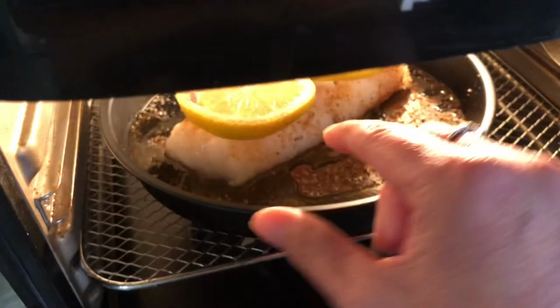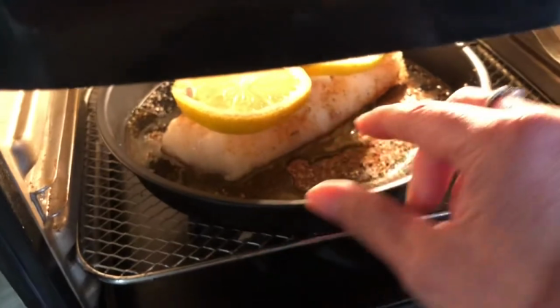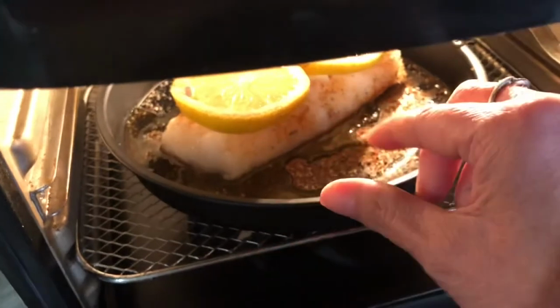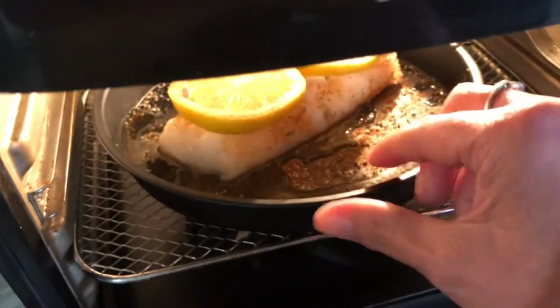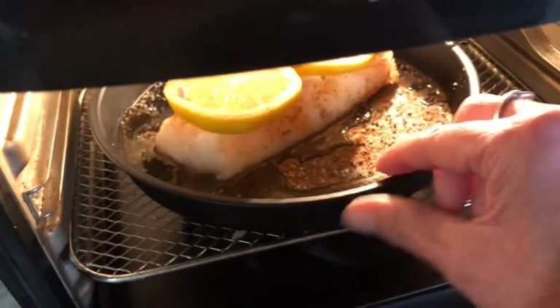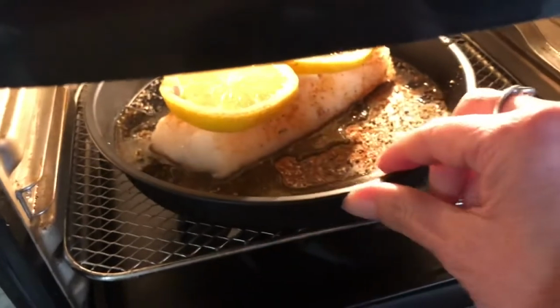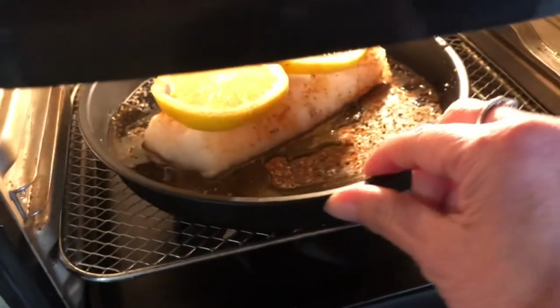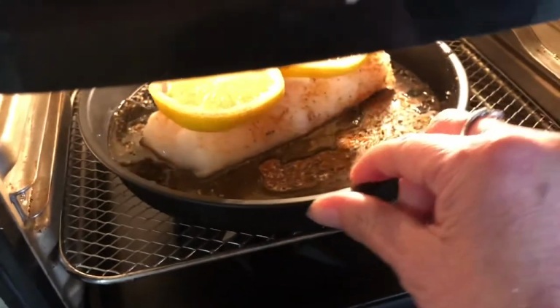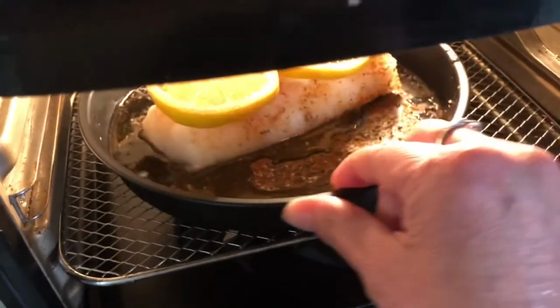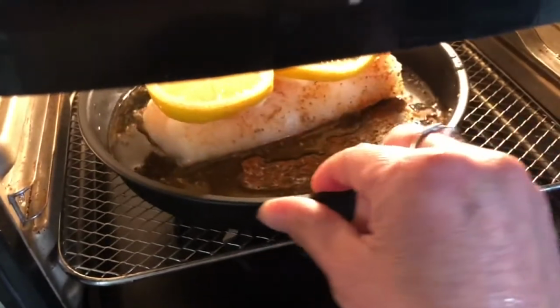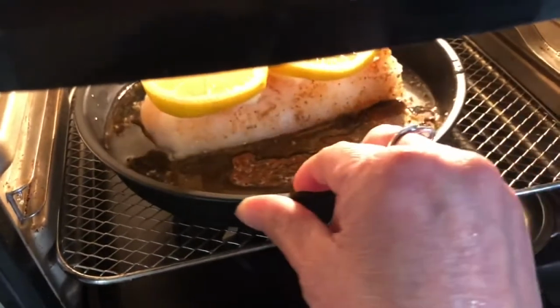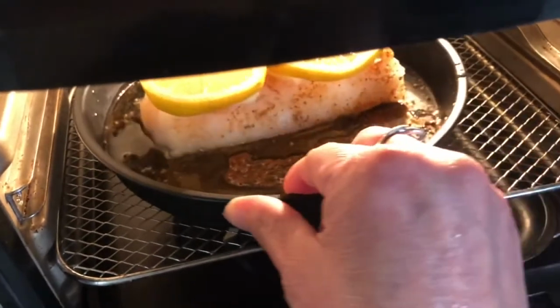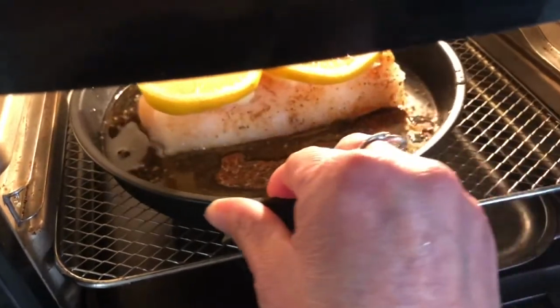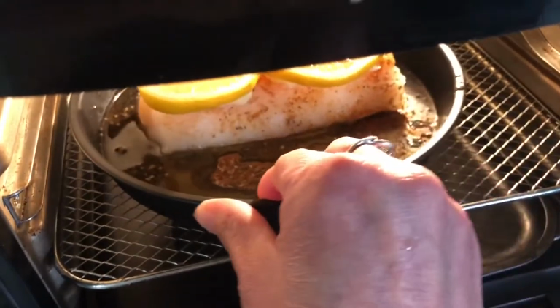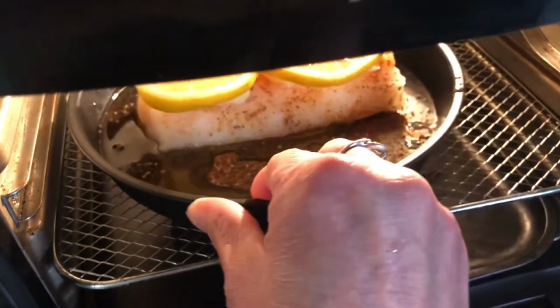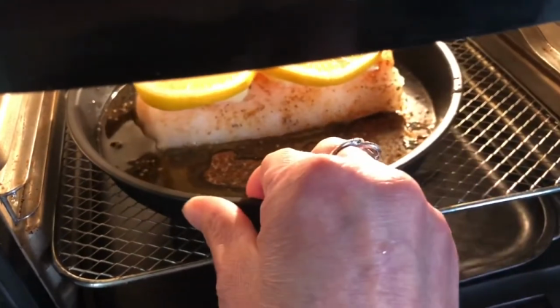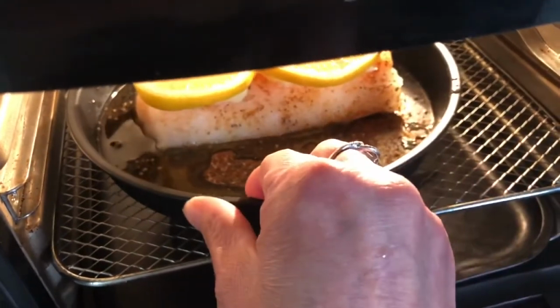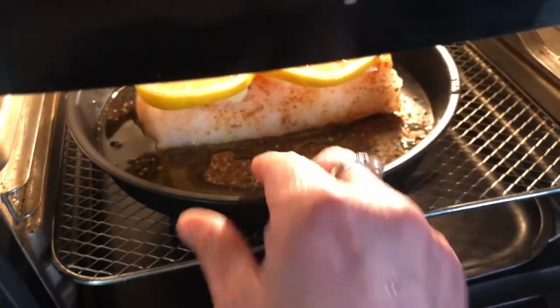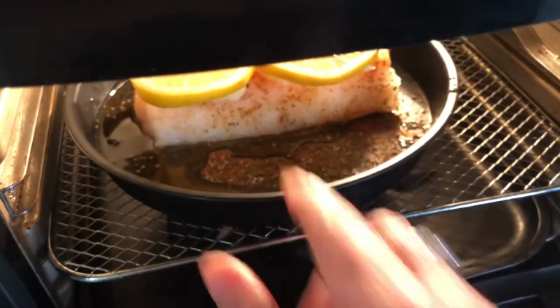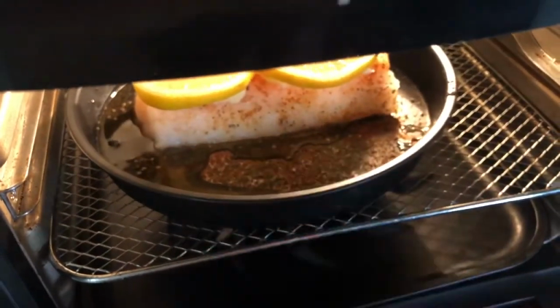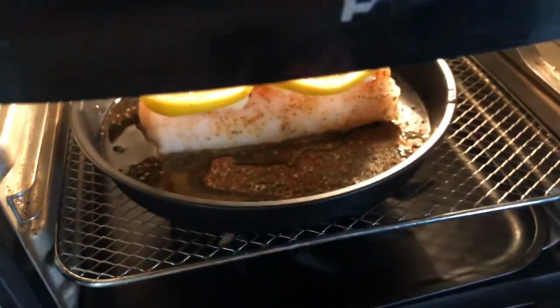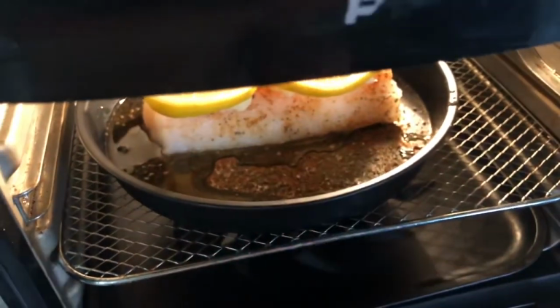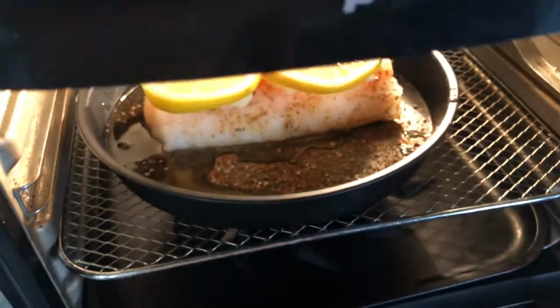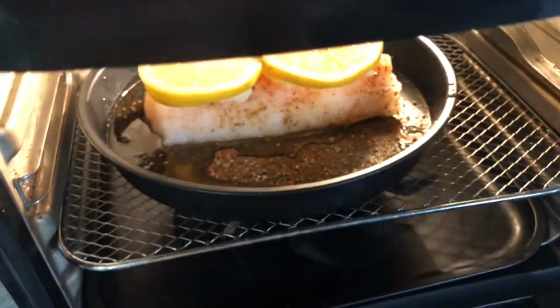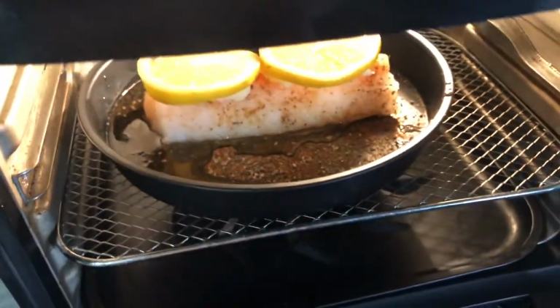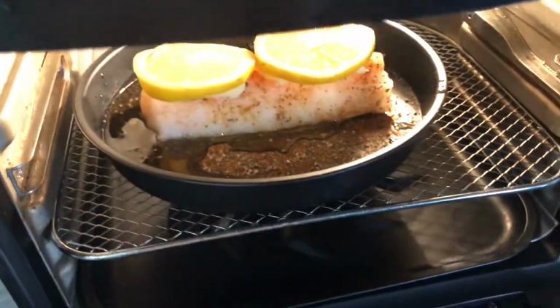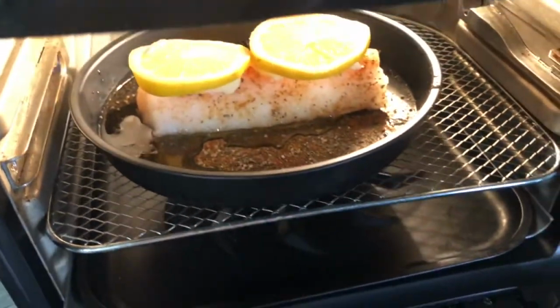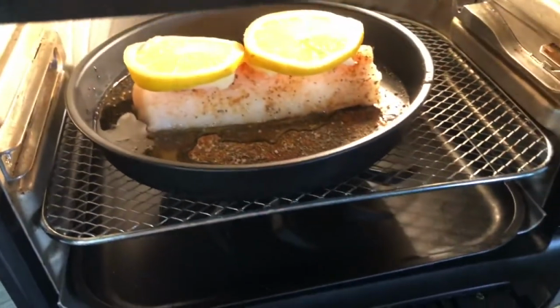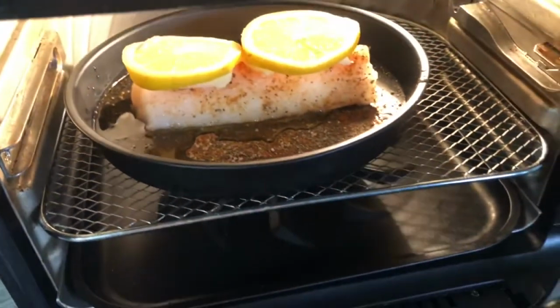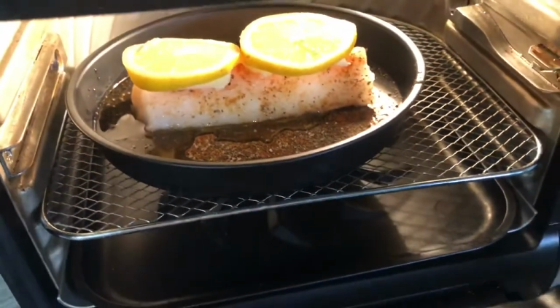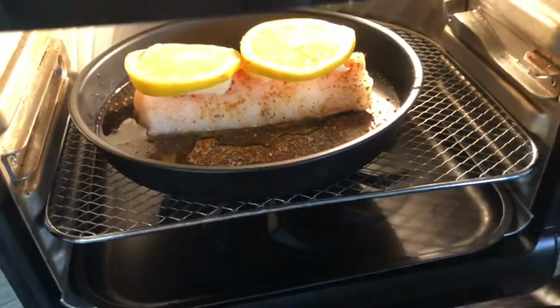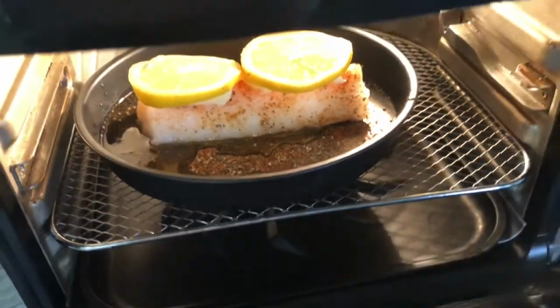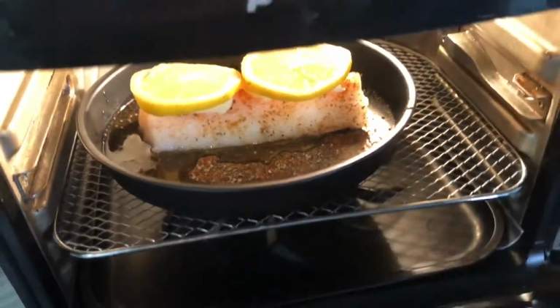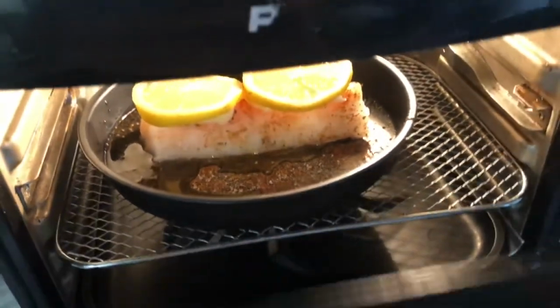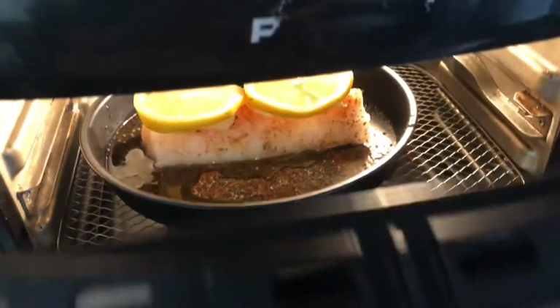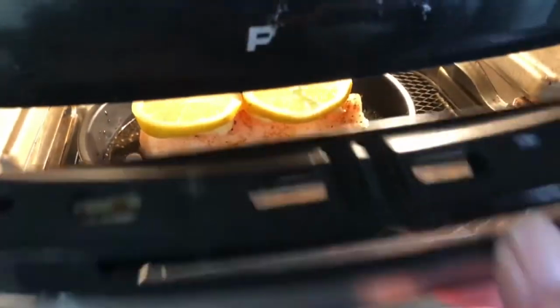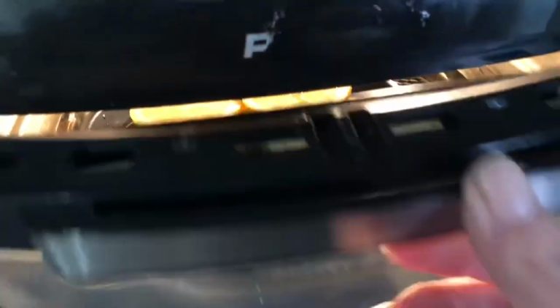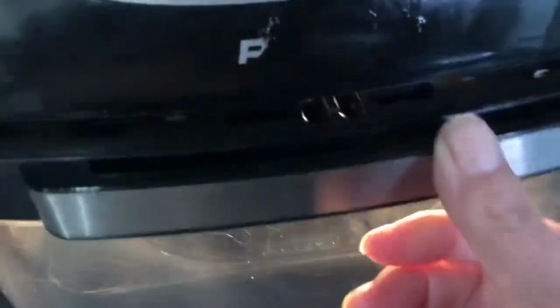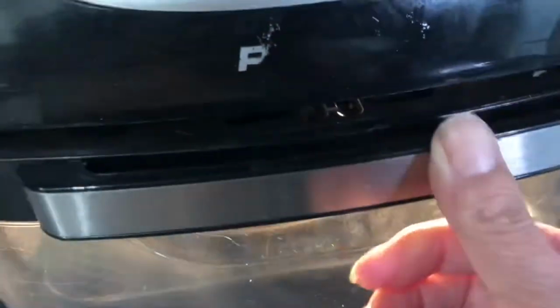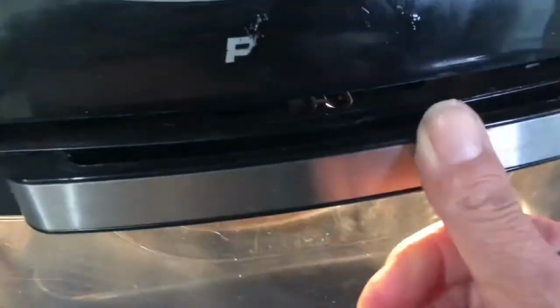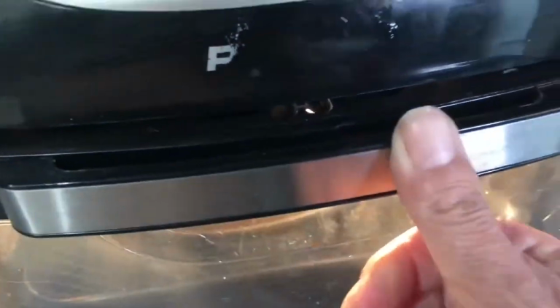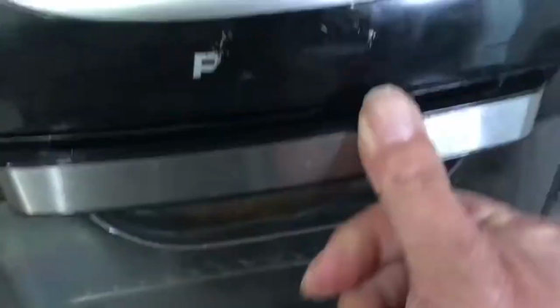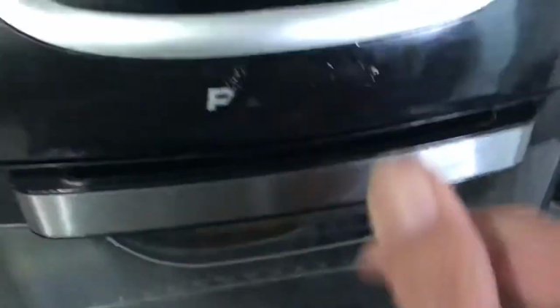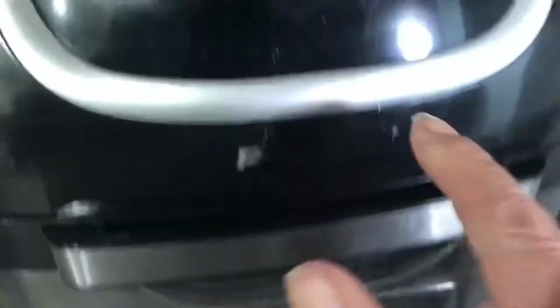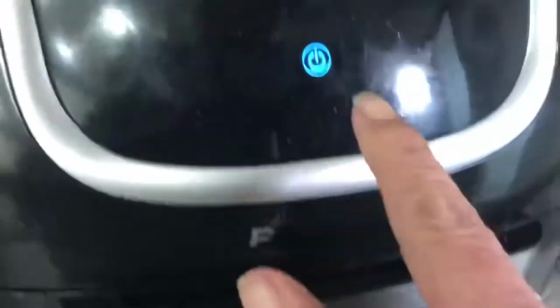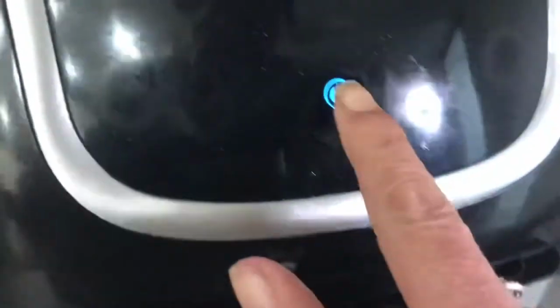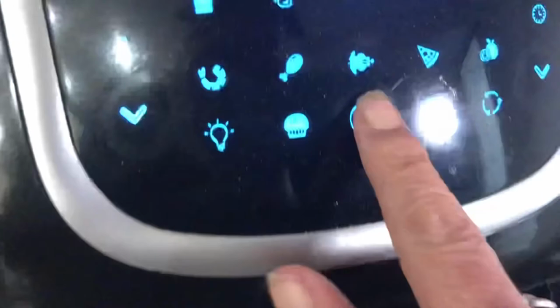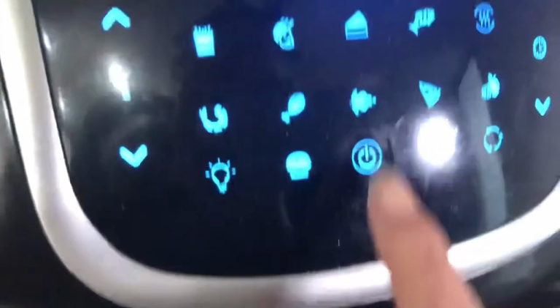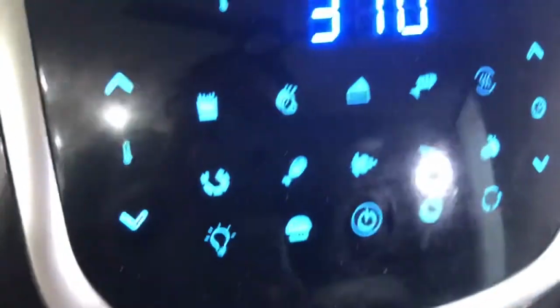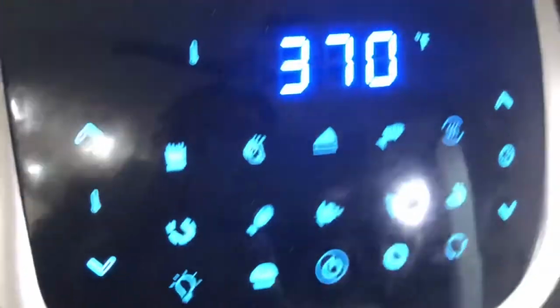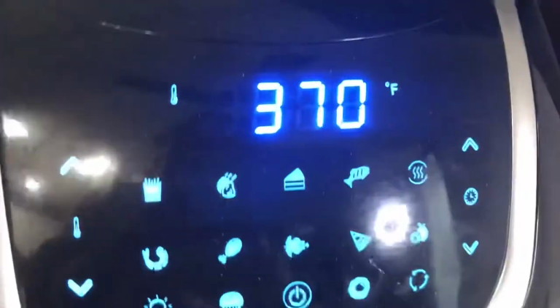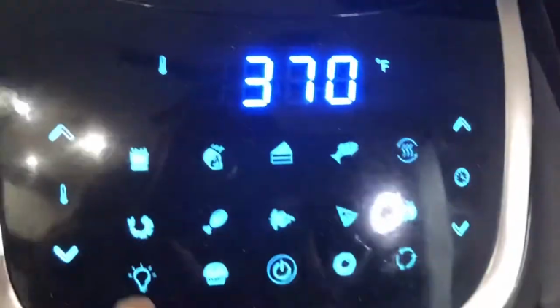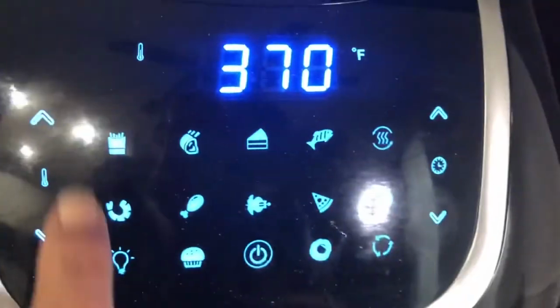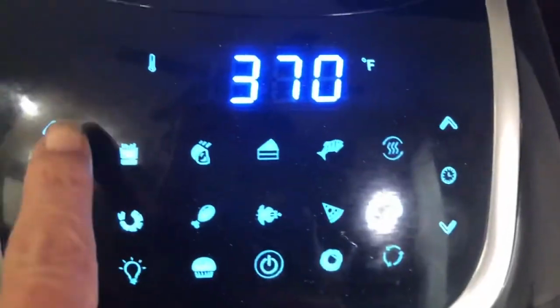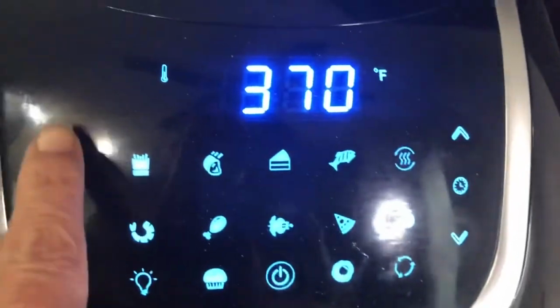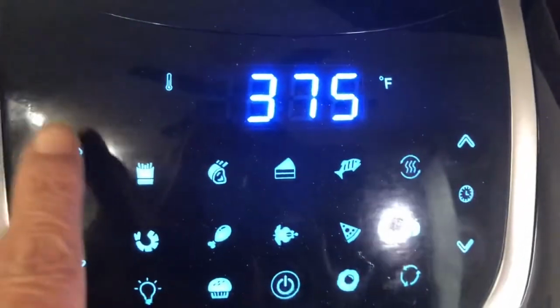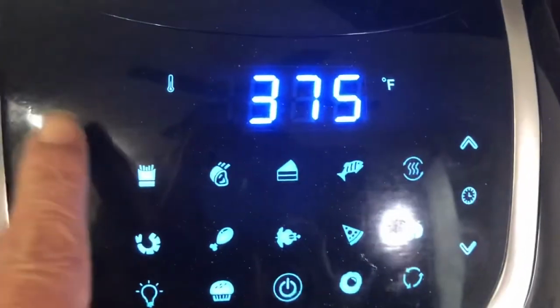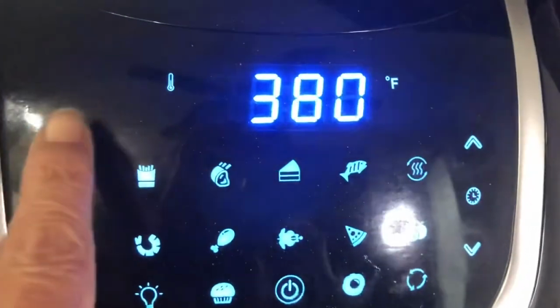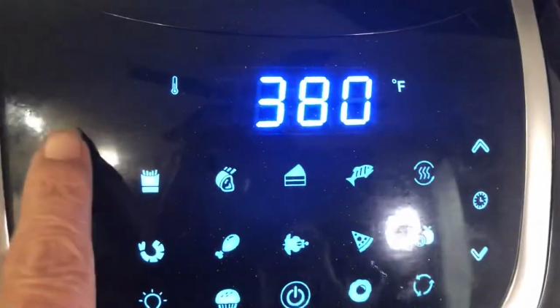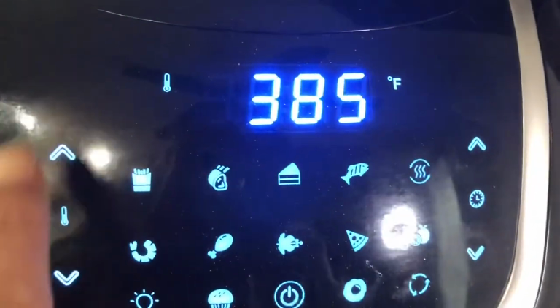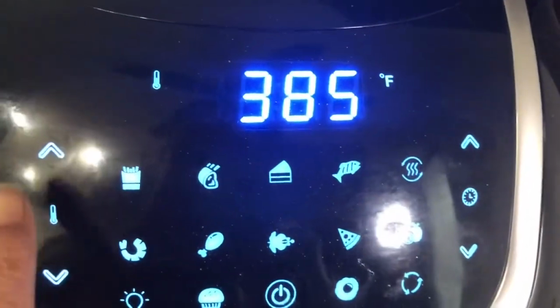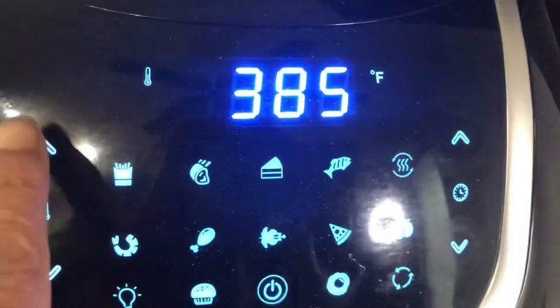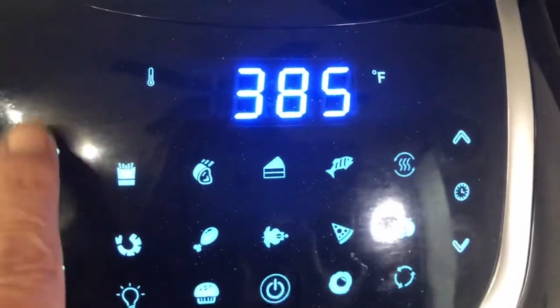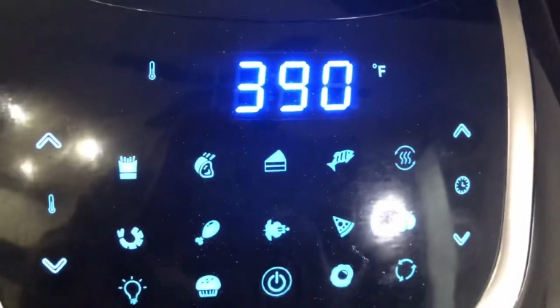We're going to pop that in at 390 degrees for about 10 minutes. We're going to want to check it at eight minutes though.